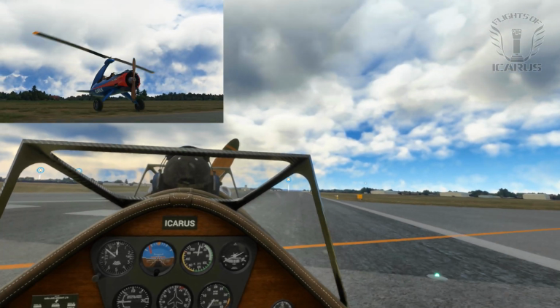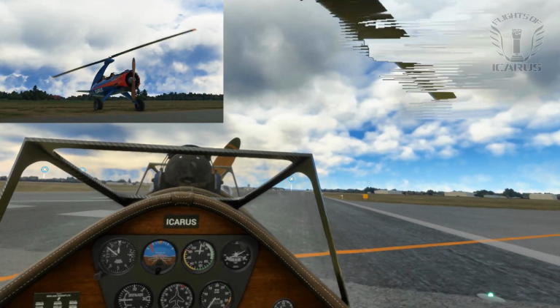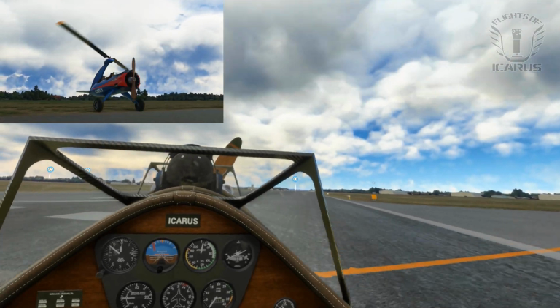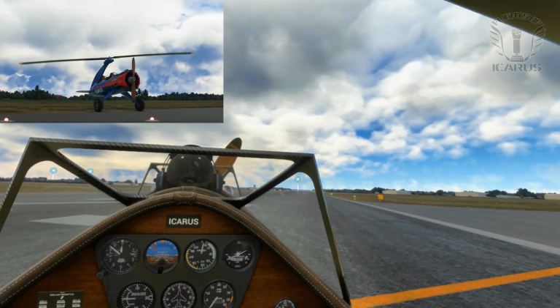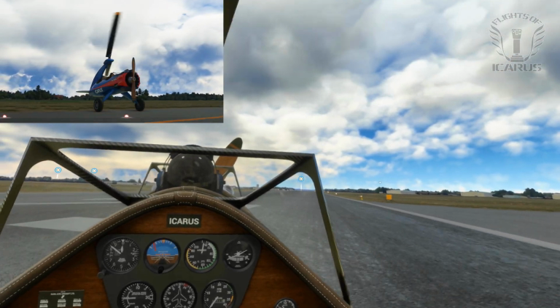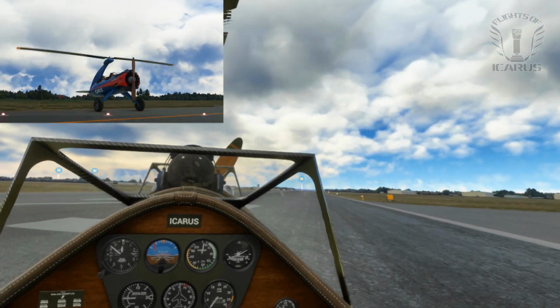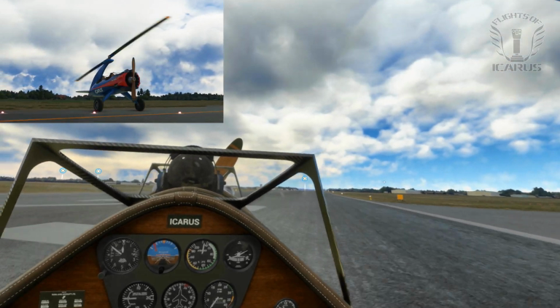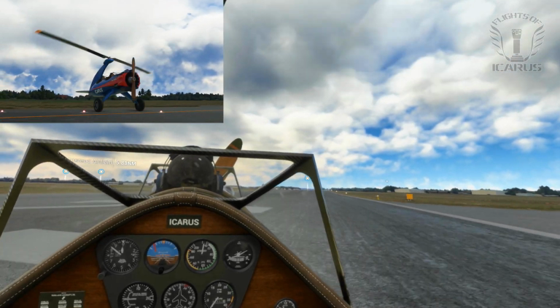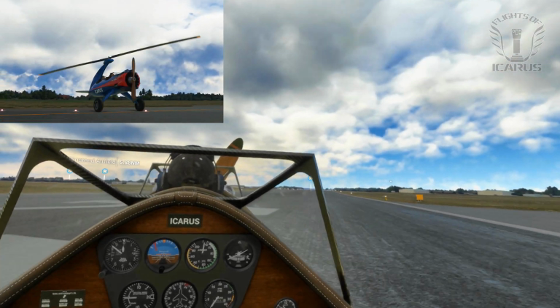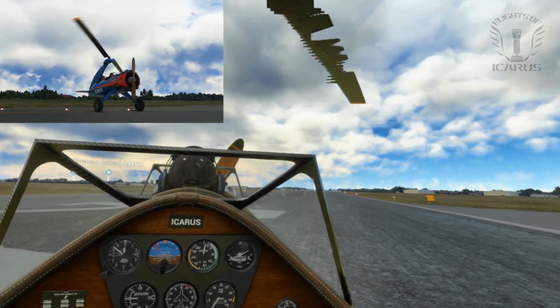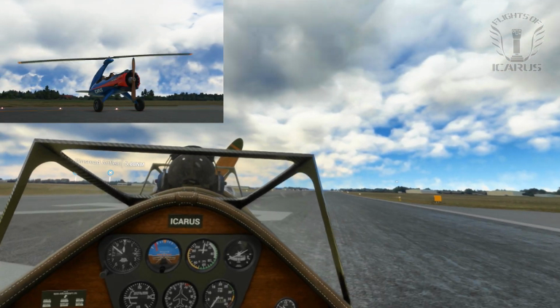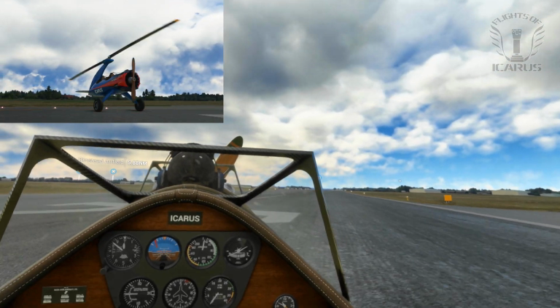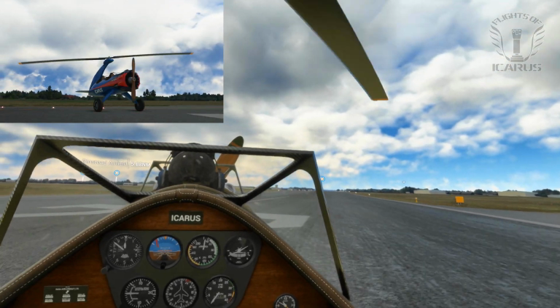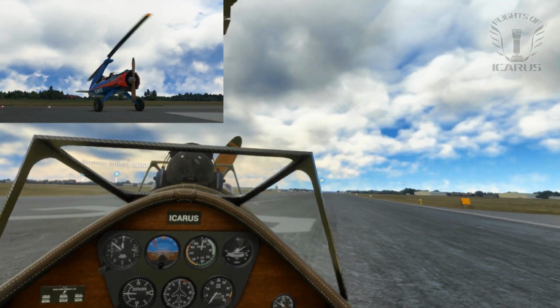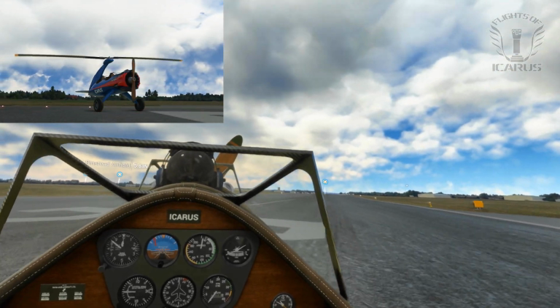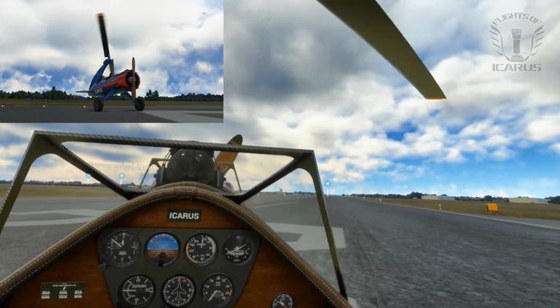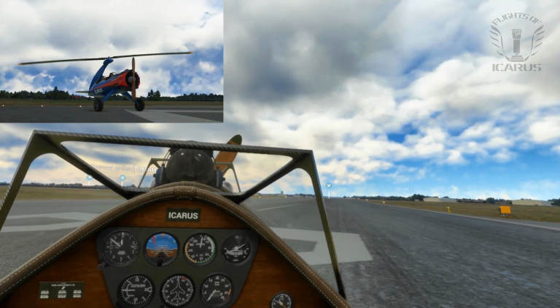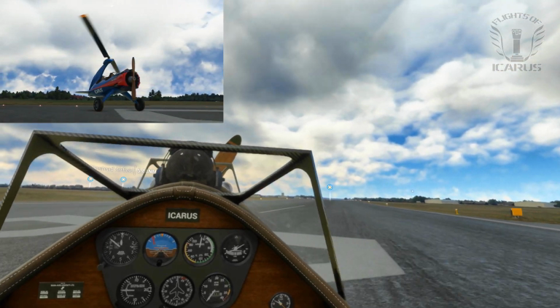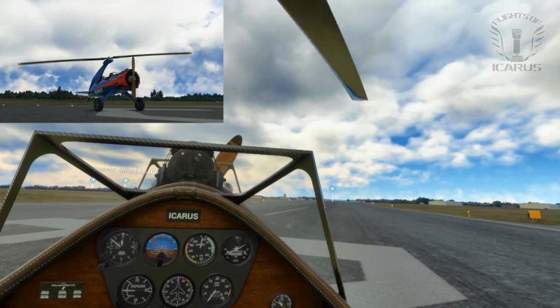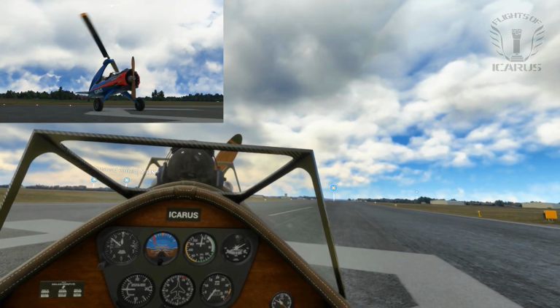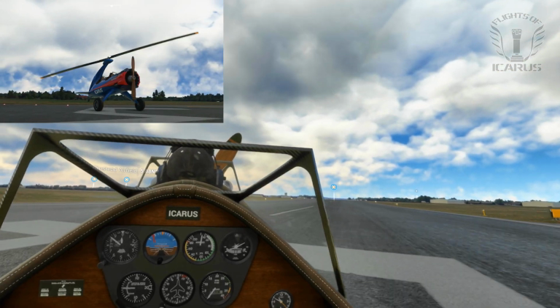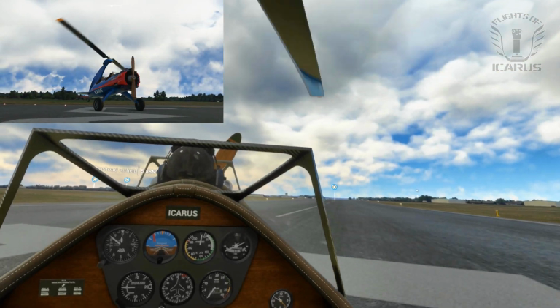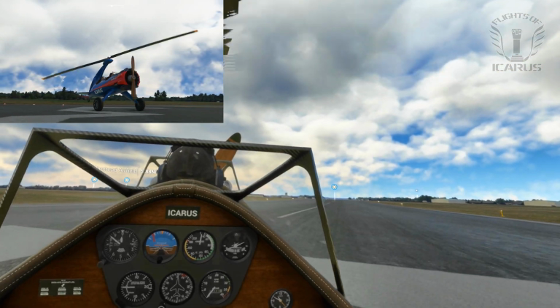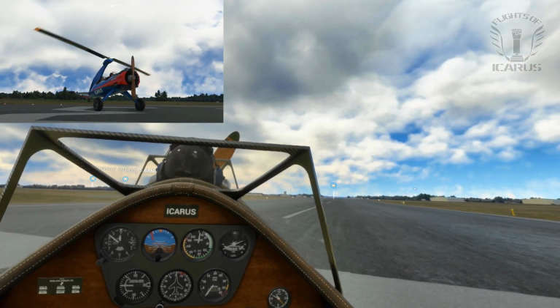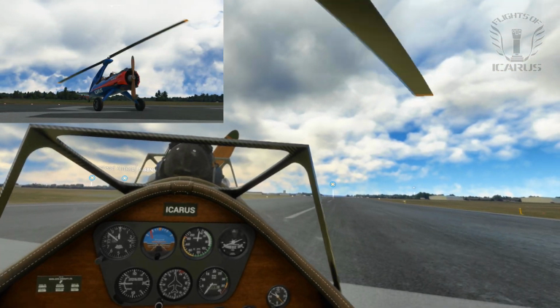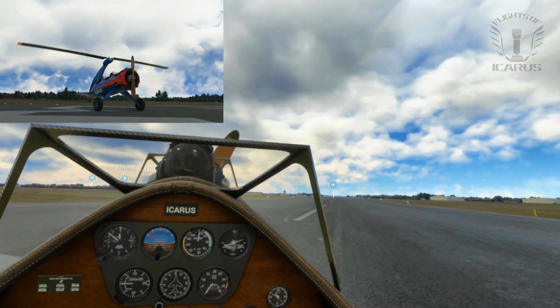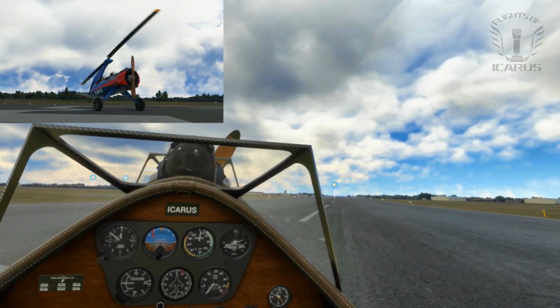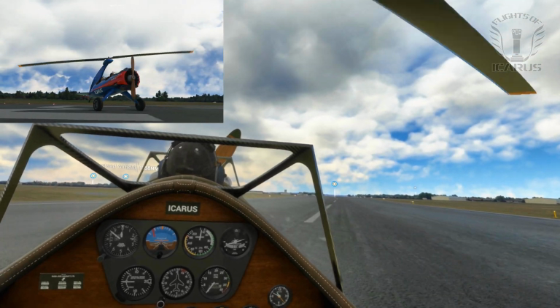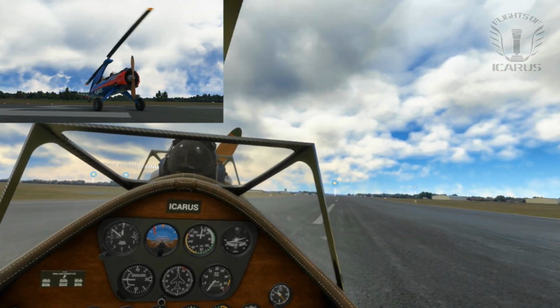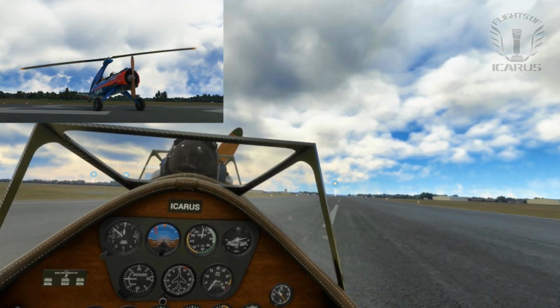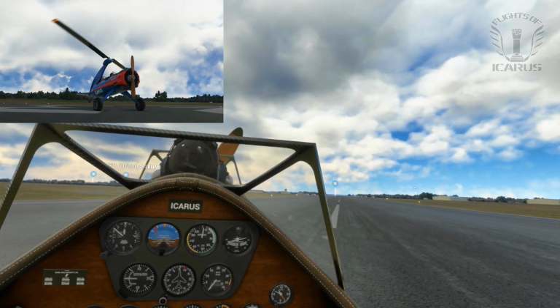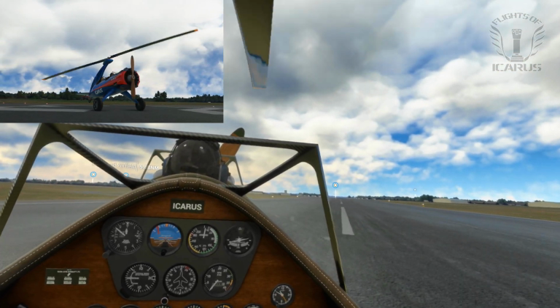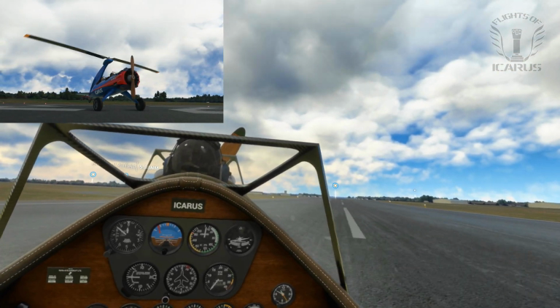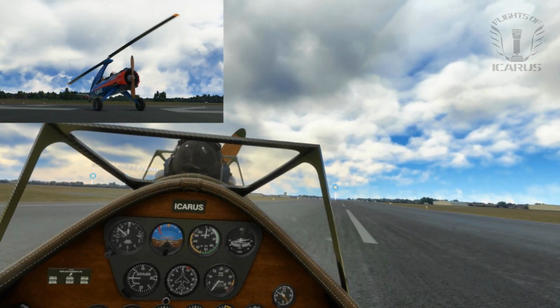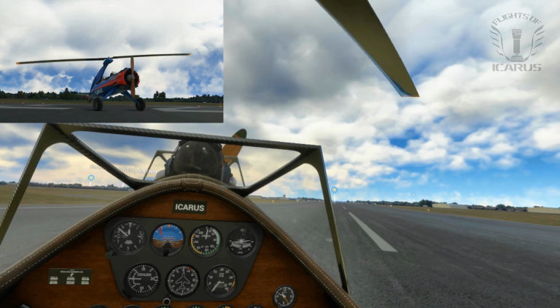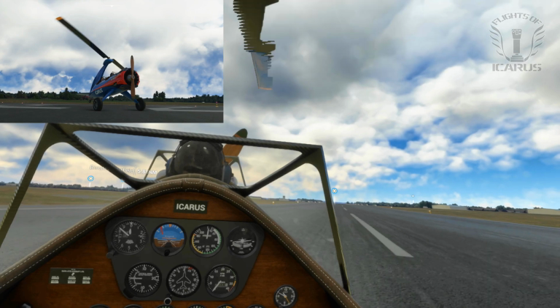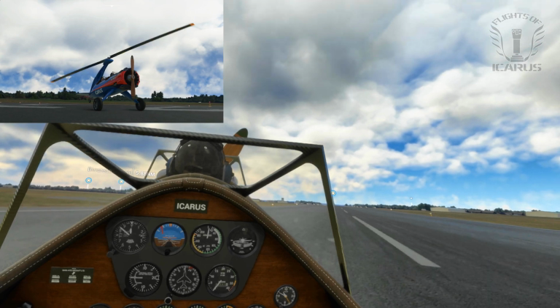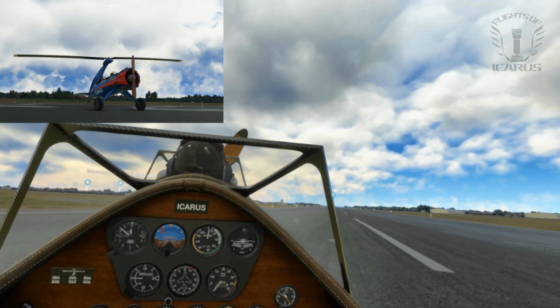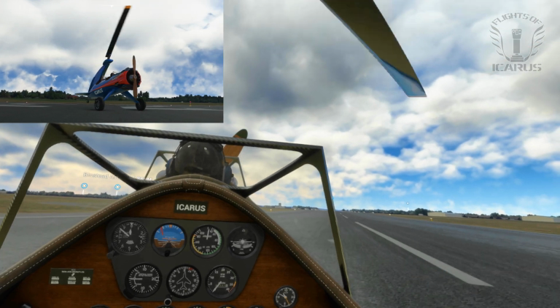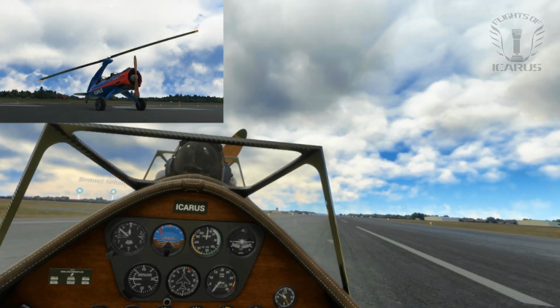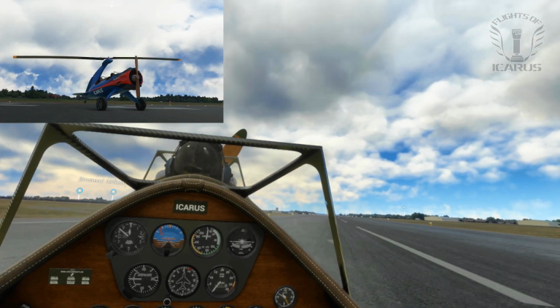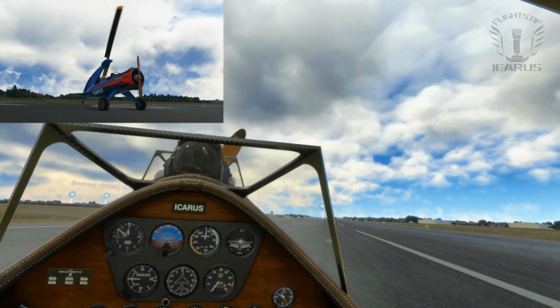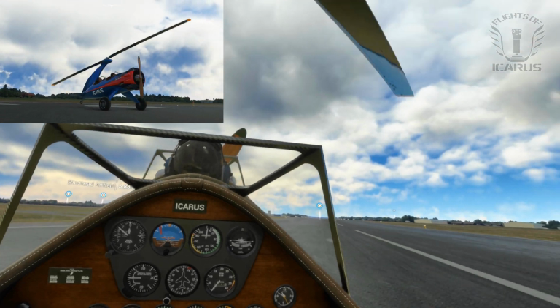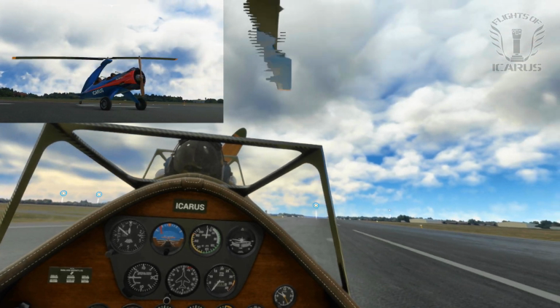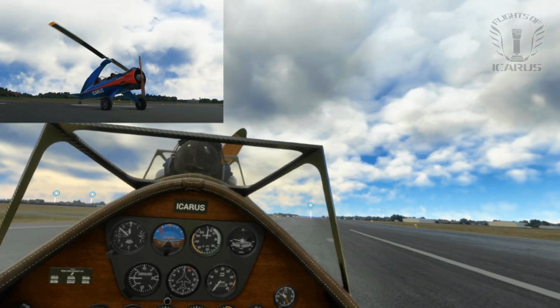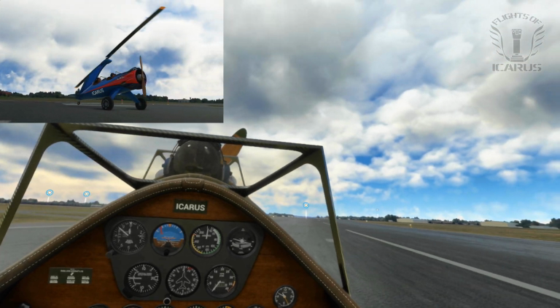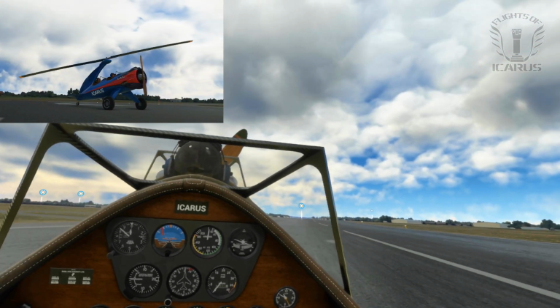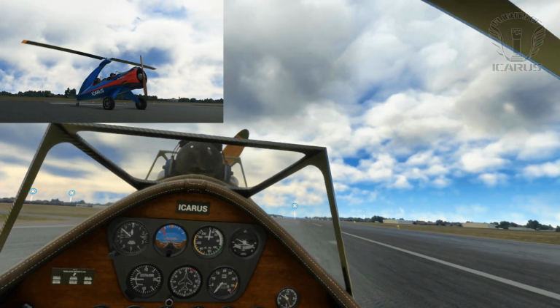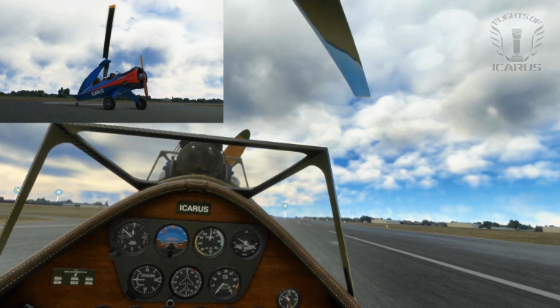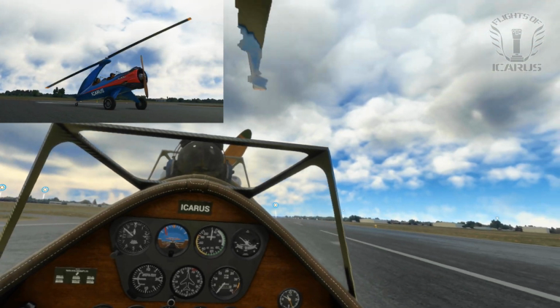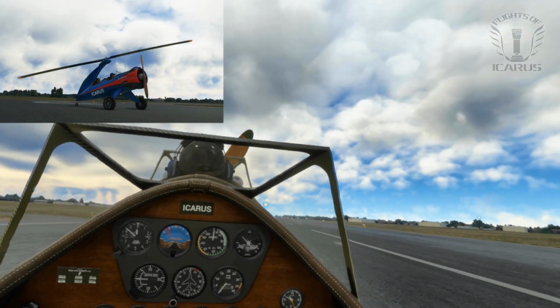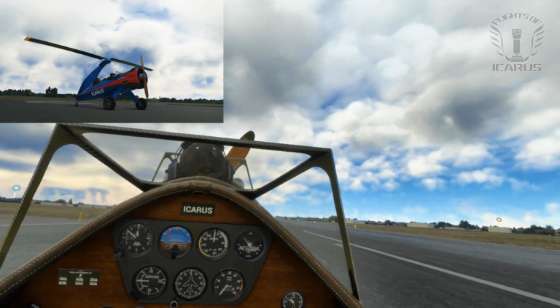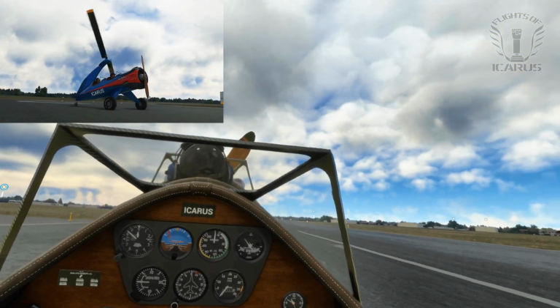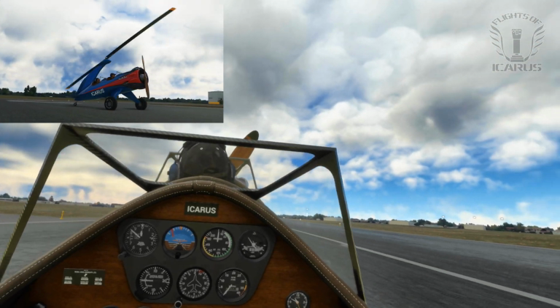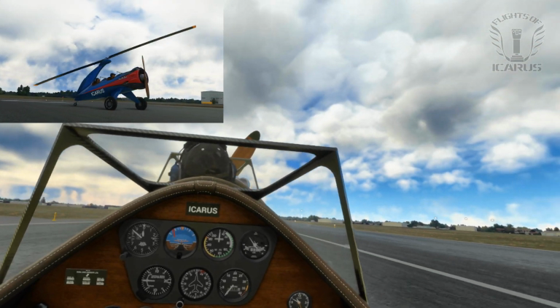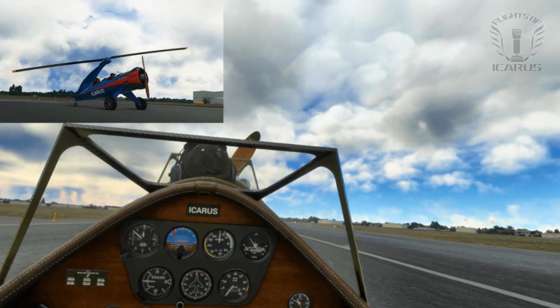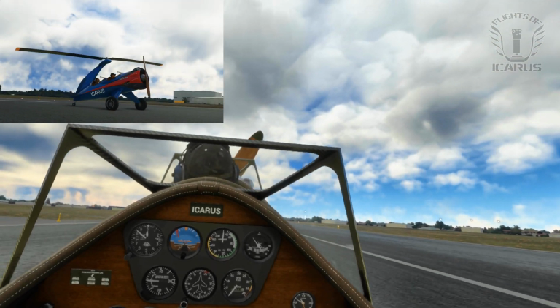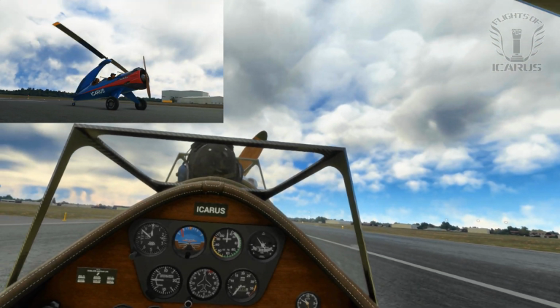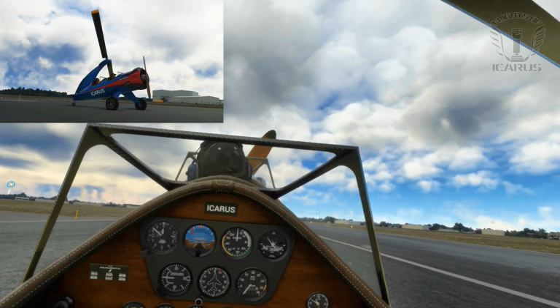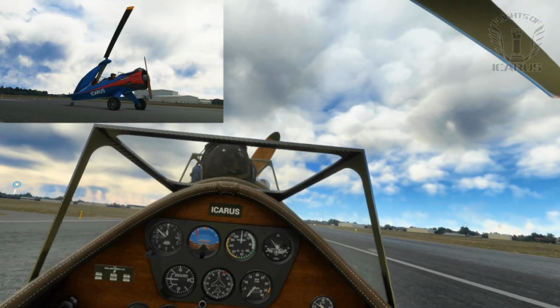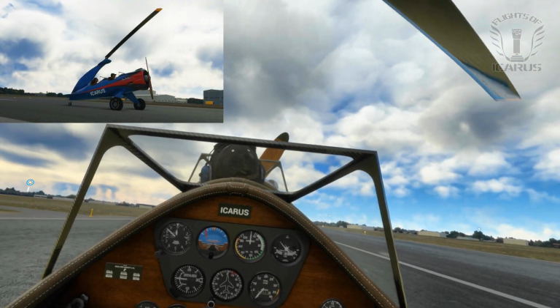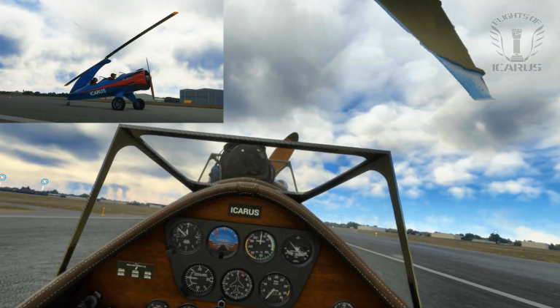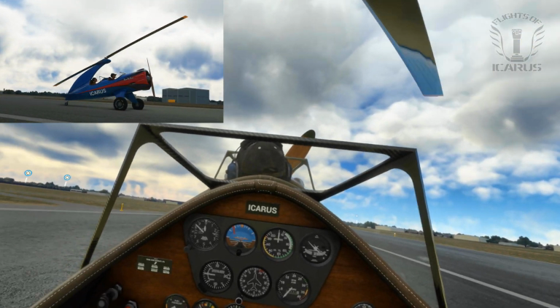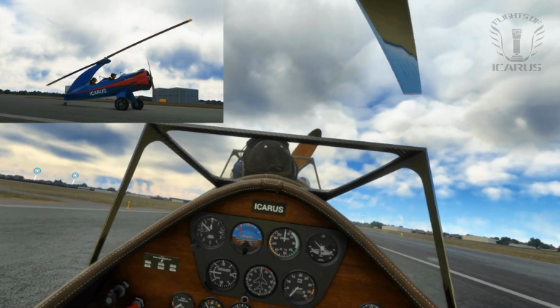Well, we came up a little short, but we made it. You'll need to gently apply the brakes and pitch back to get the tailwheel down, or you won't be able to steer.